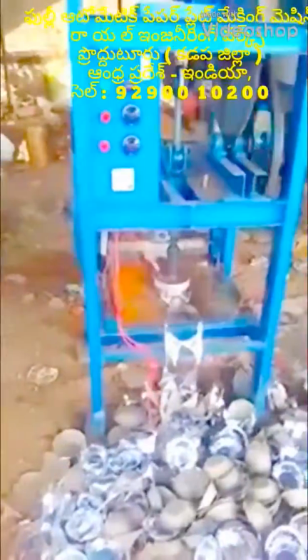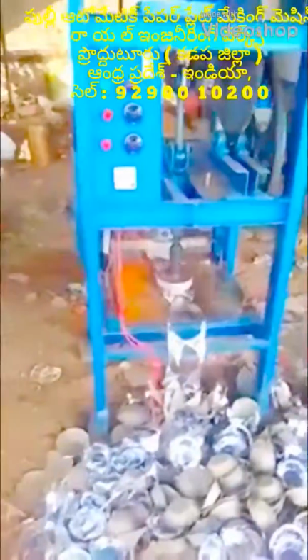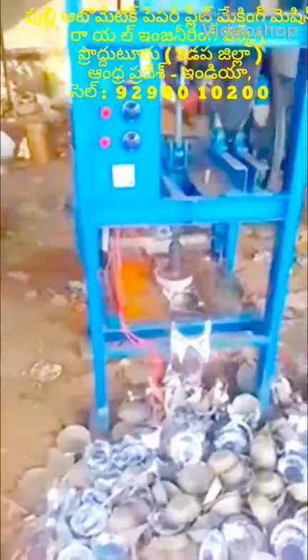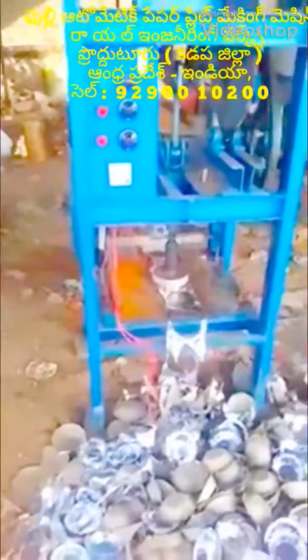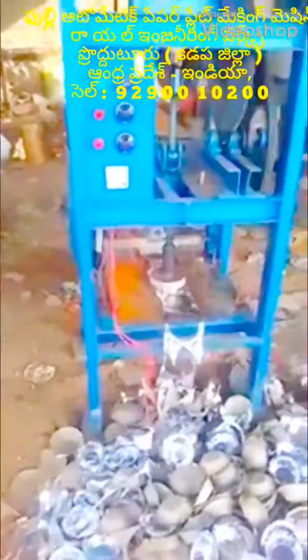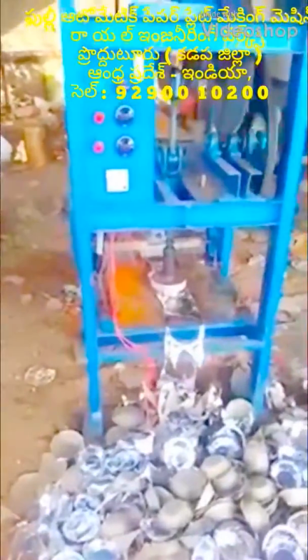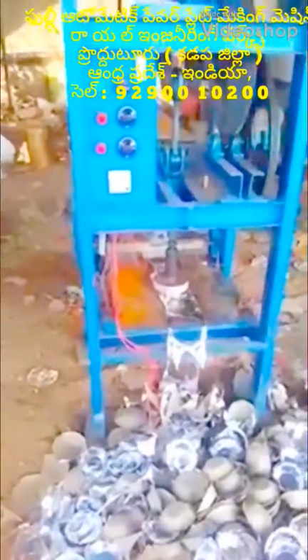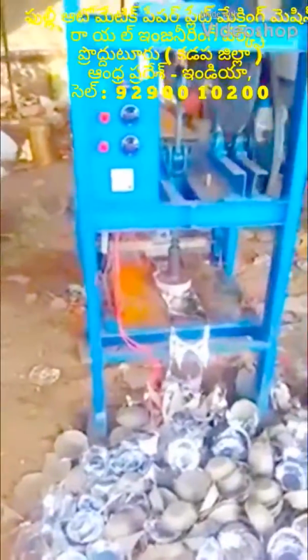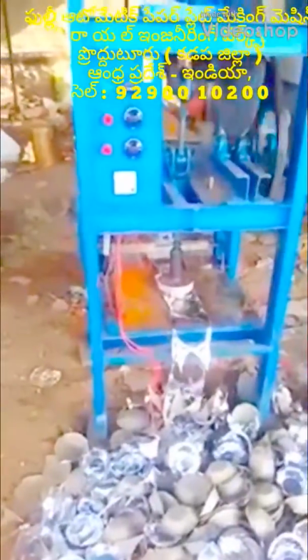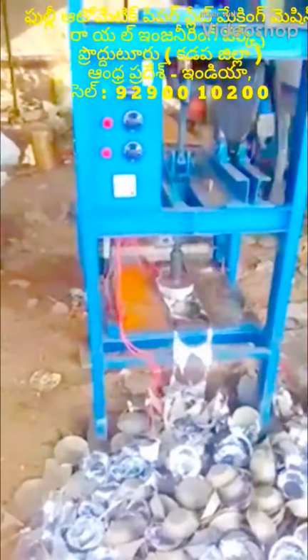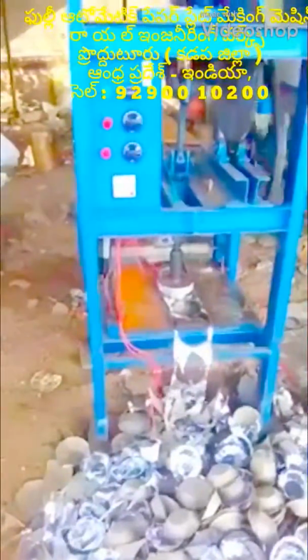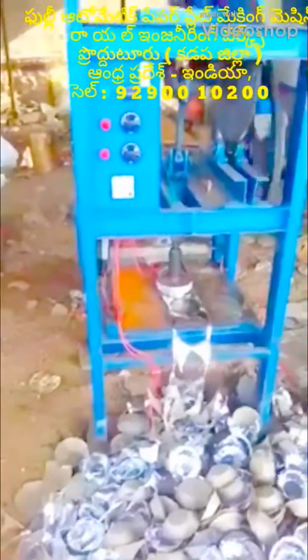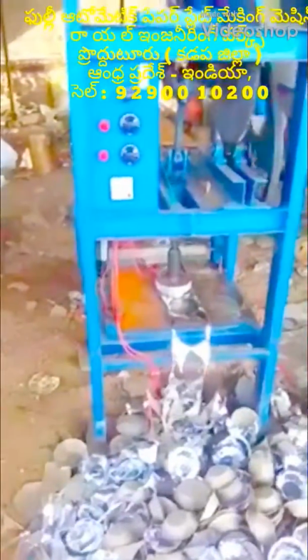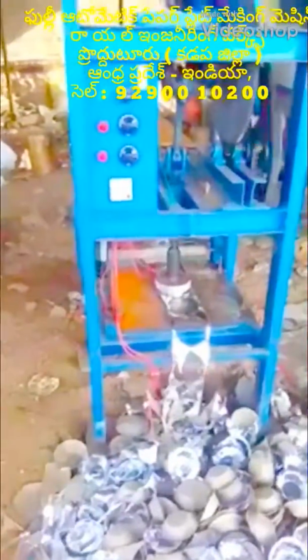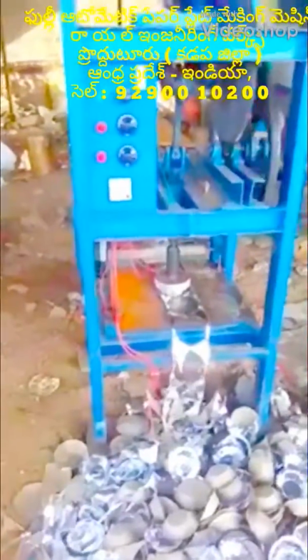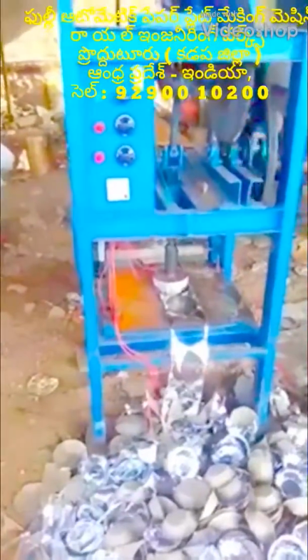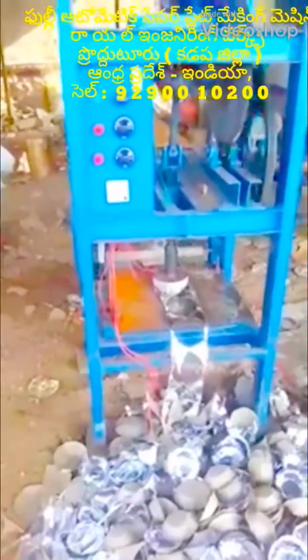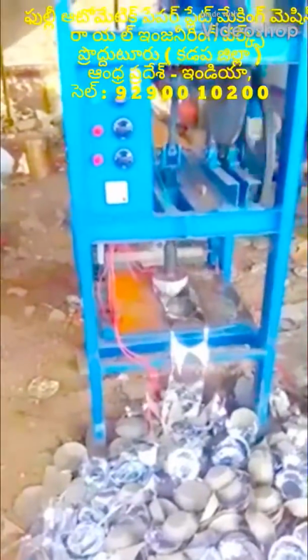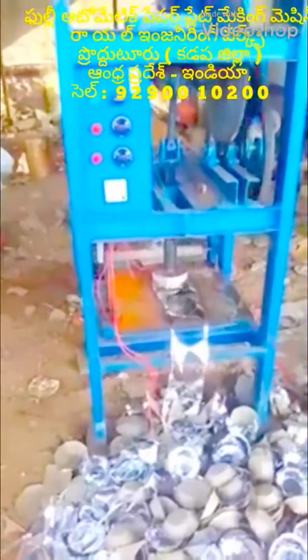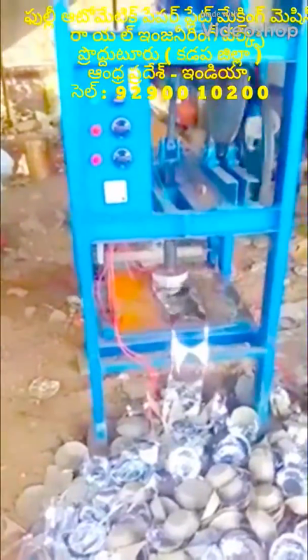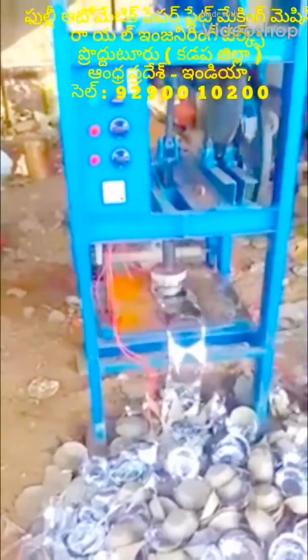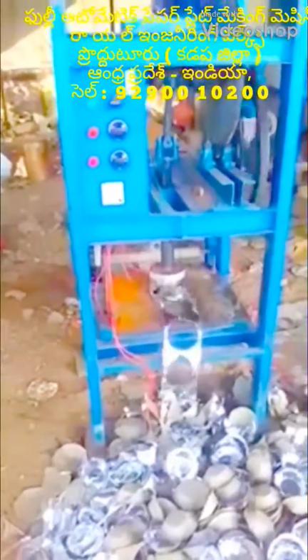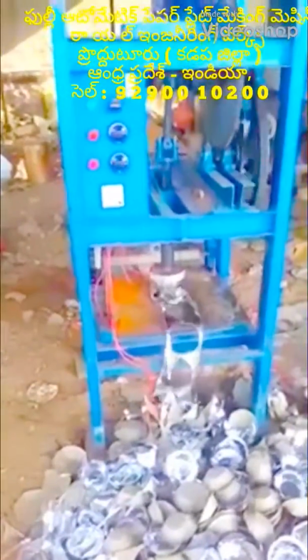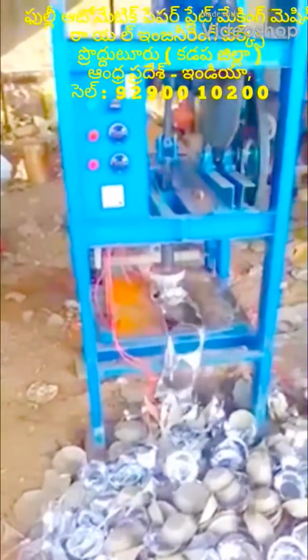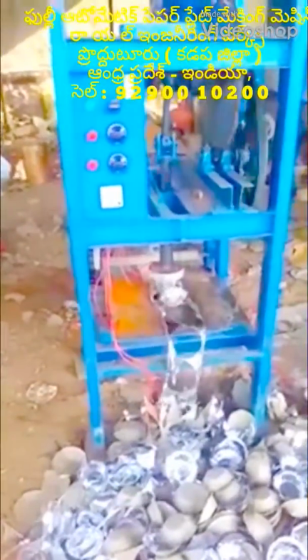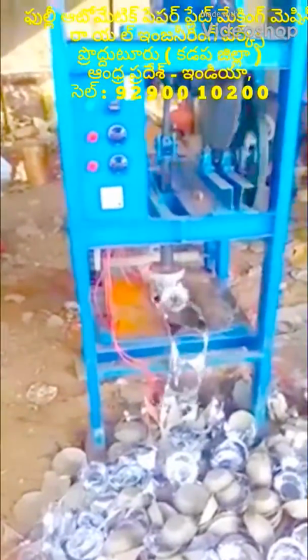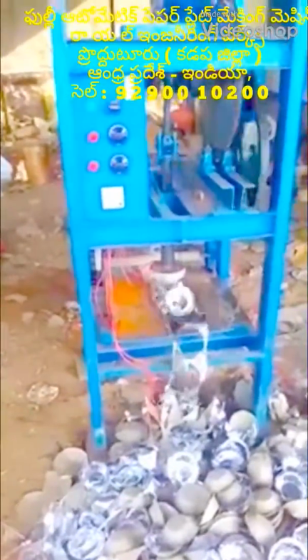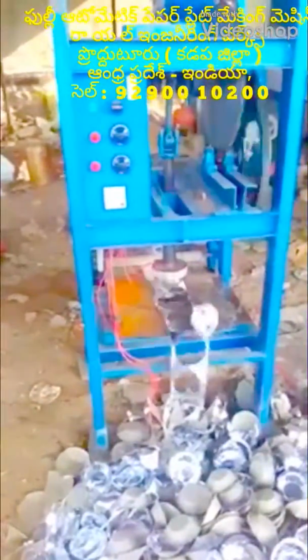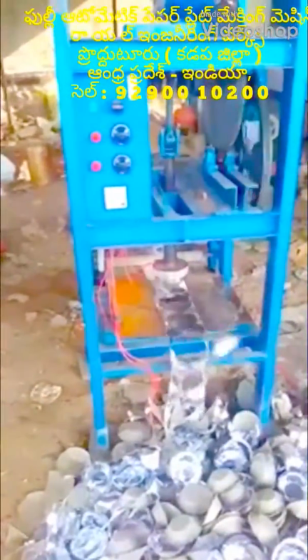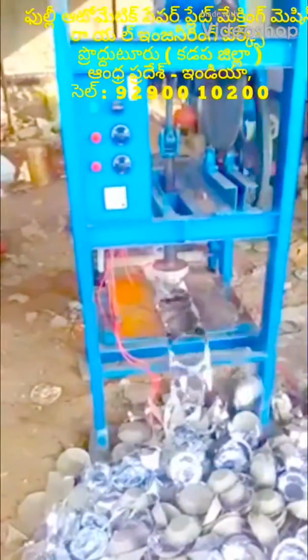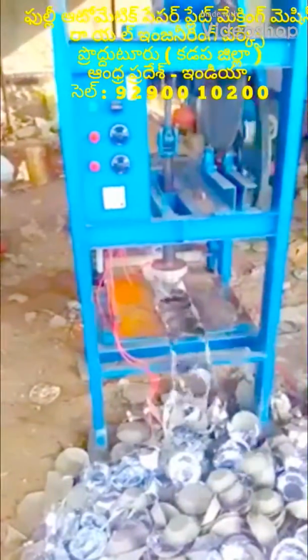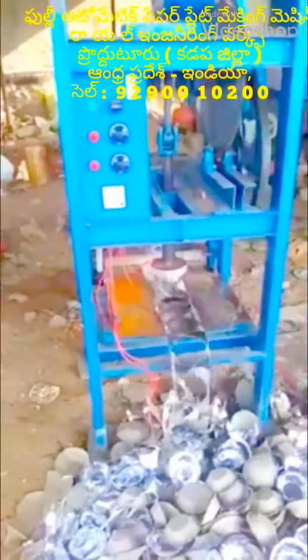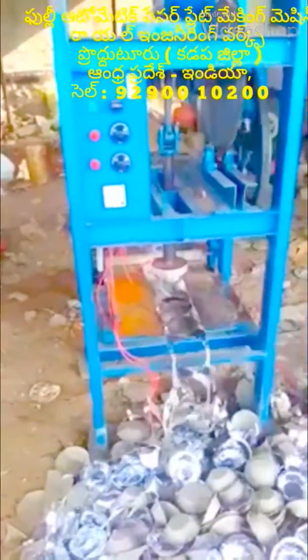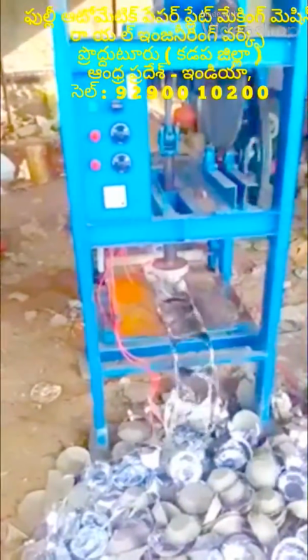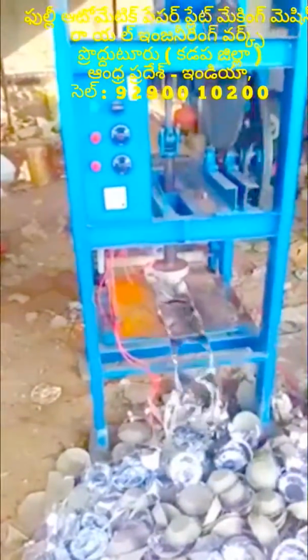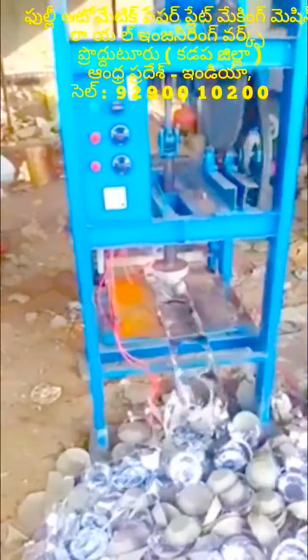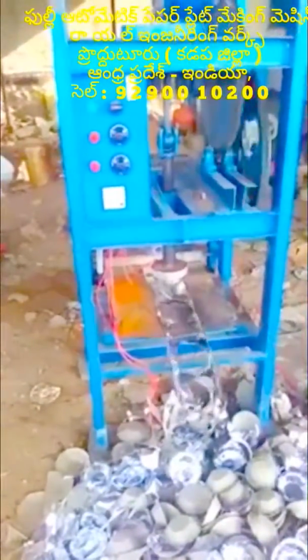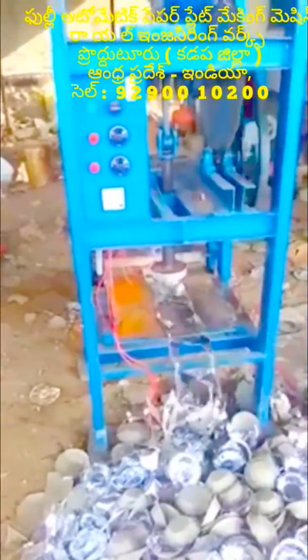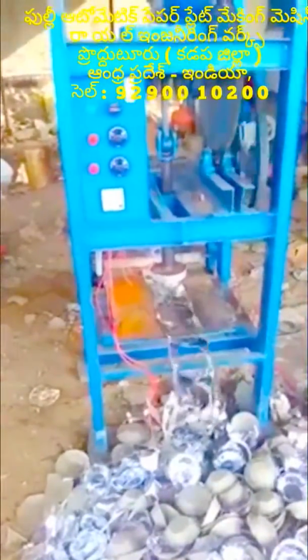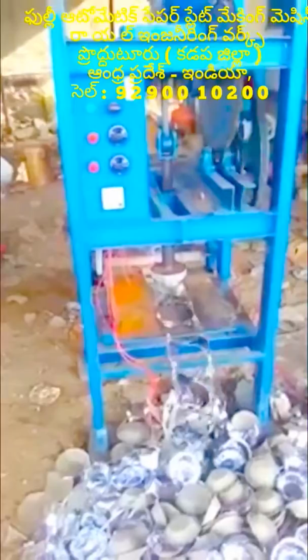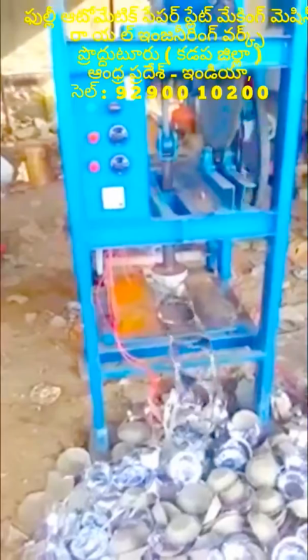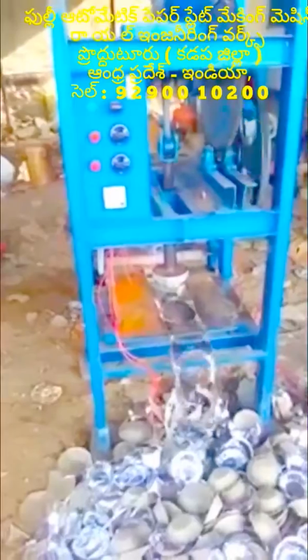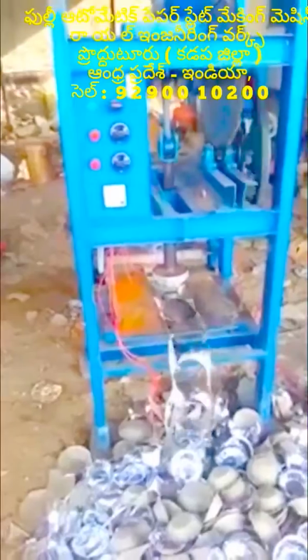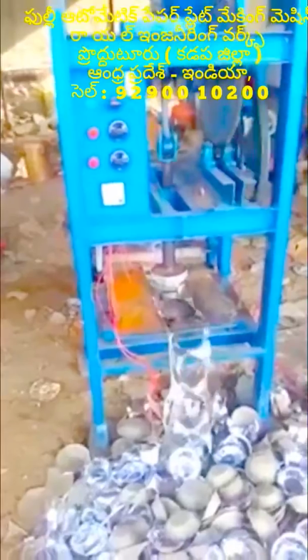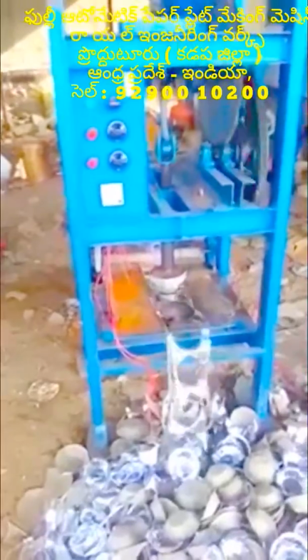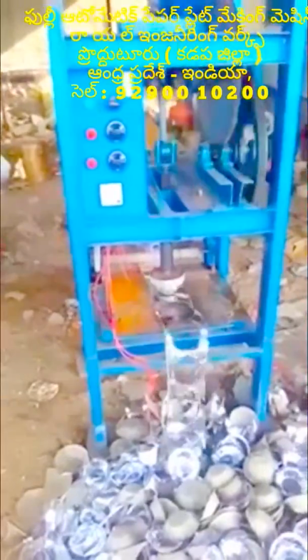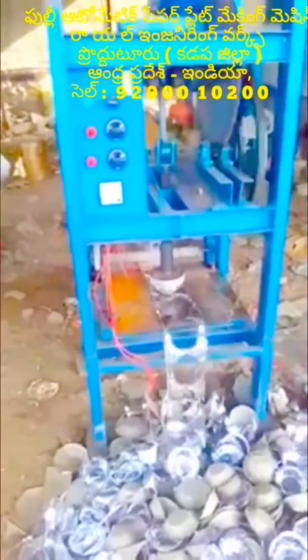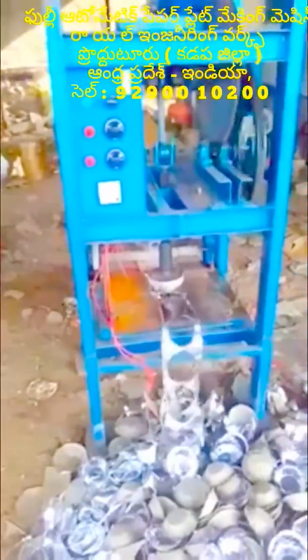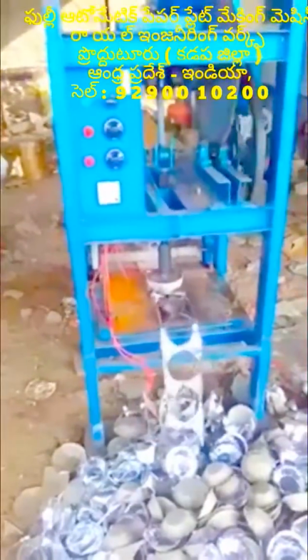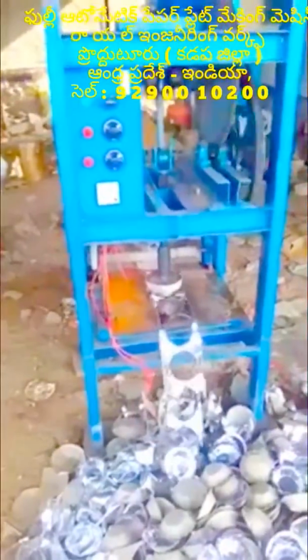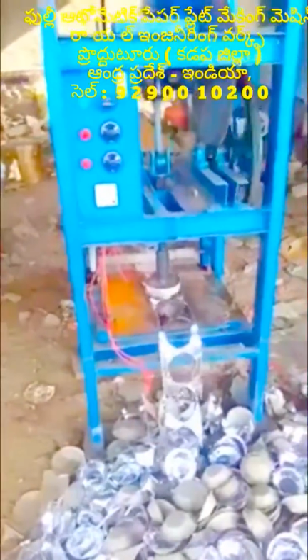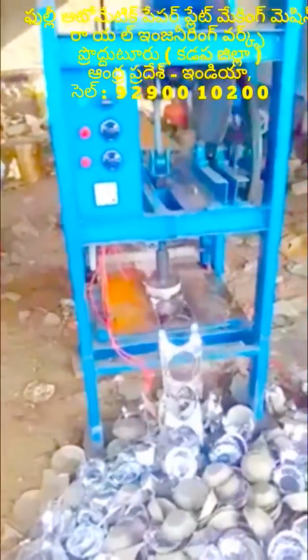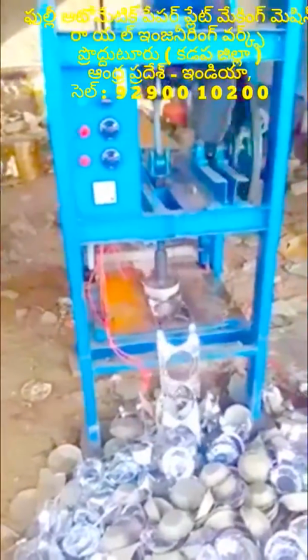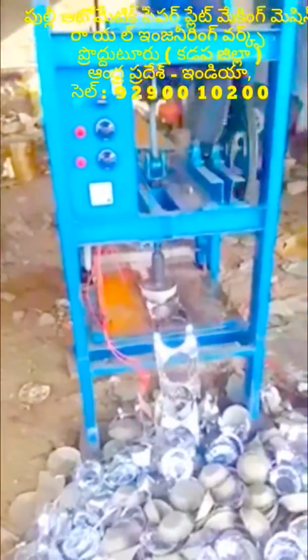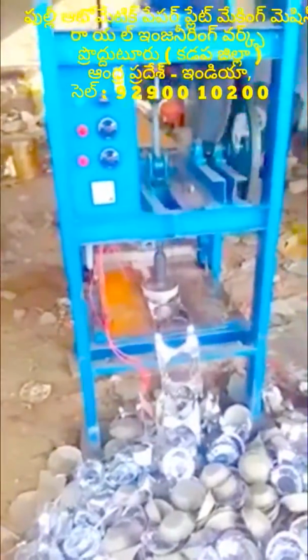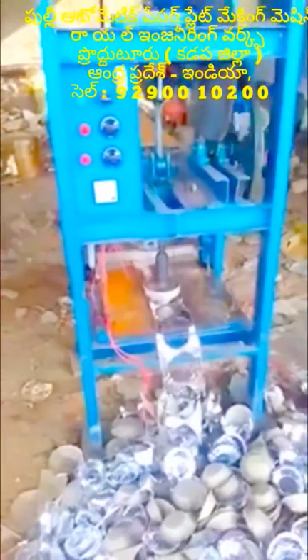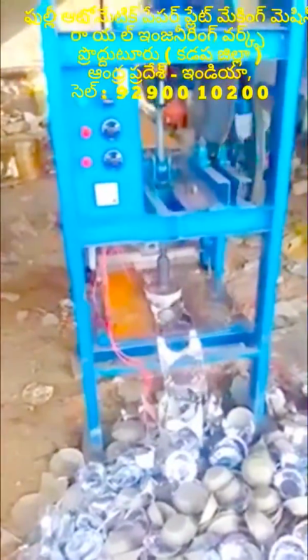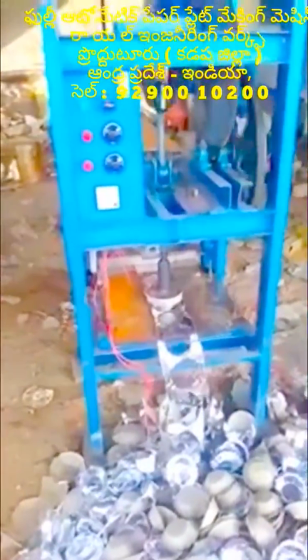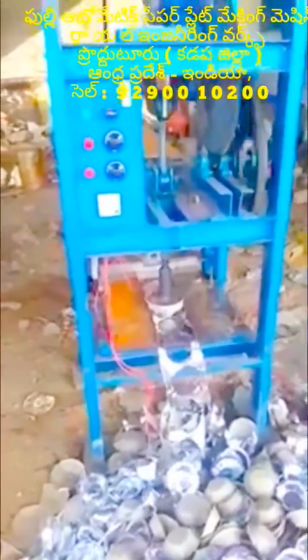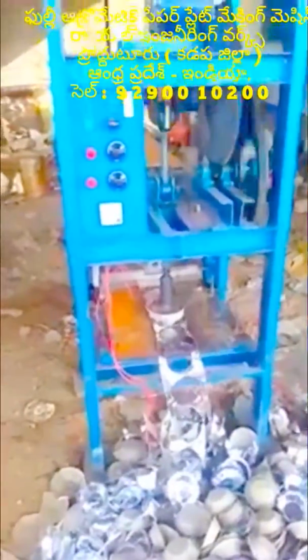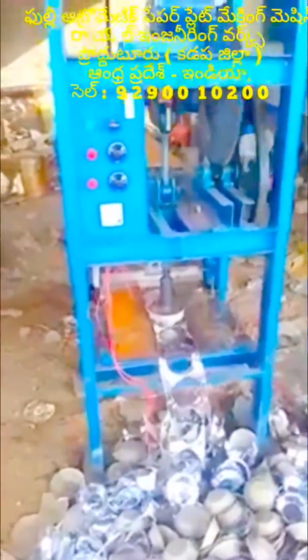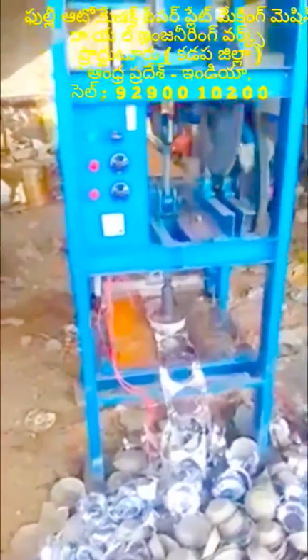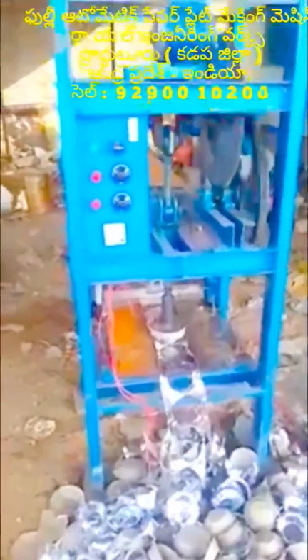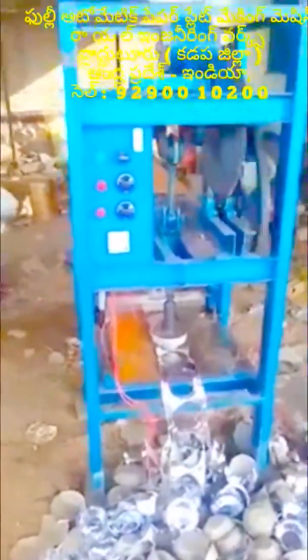Welcome to the YouTube channel. You can see this video on the real engineer's fully automatic paper plate machine.